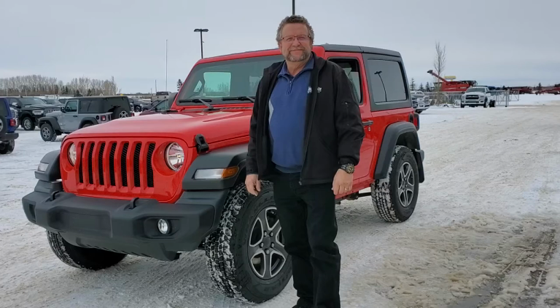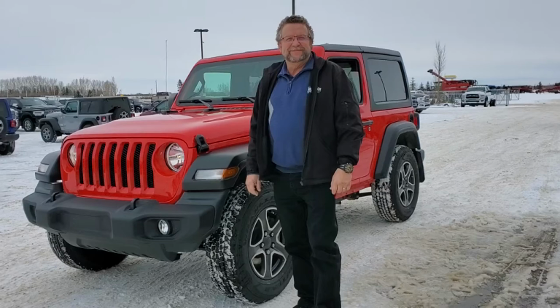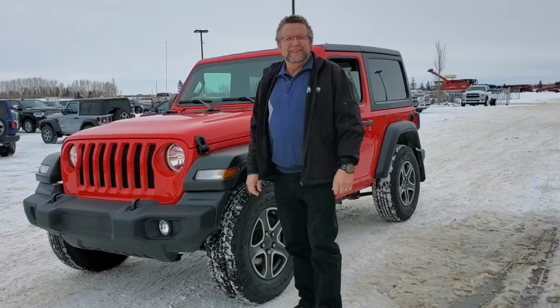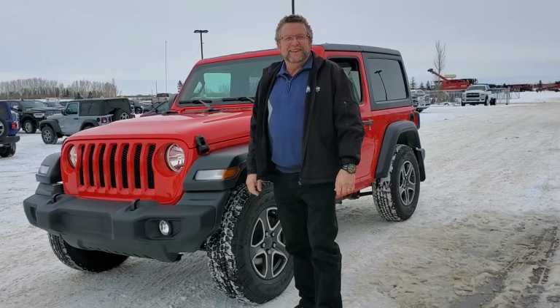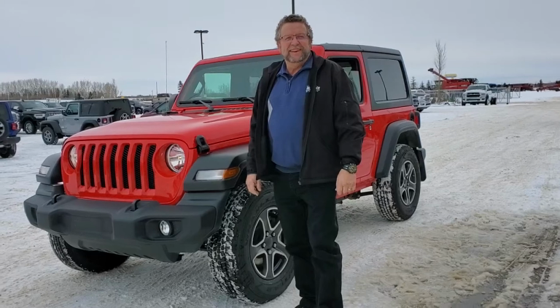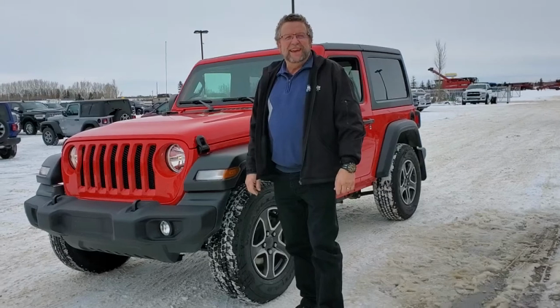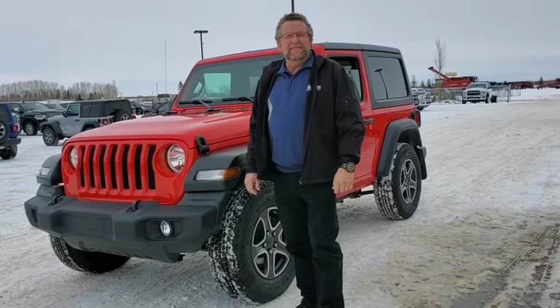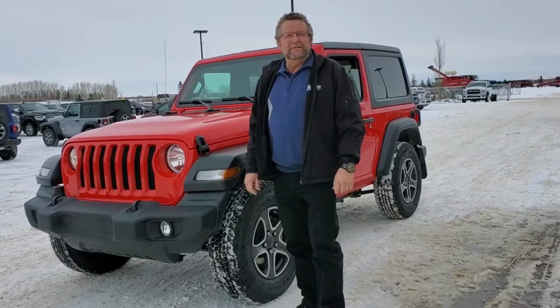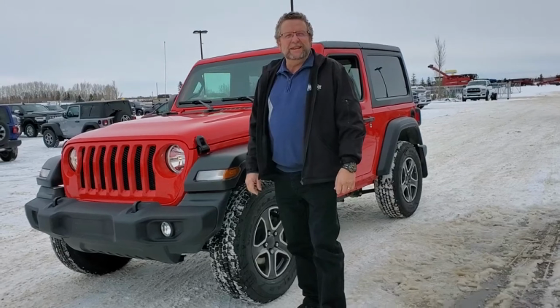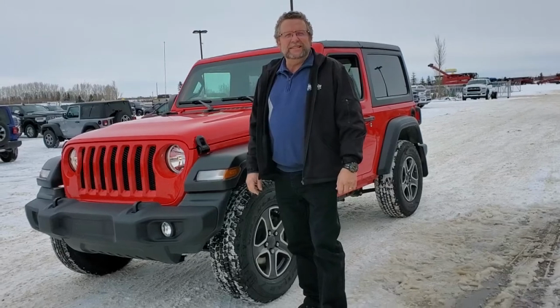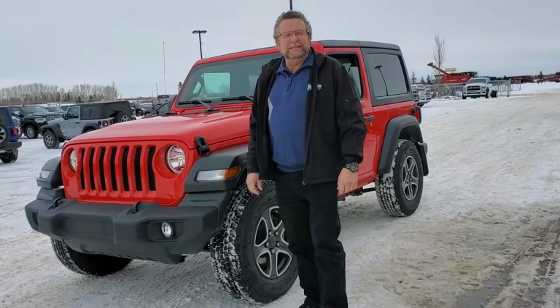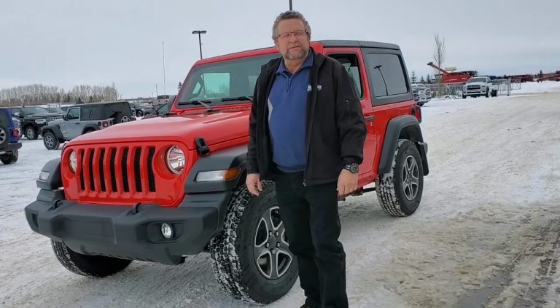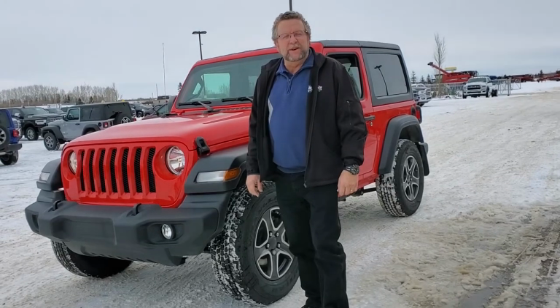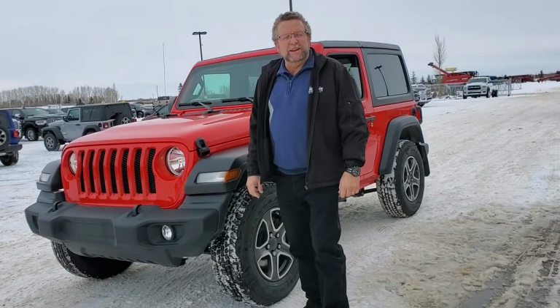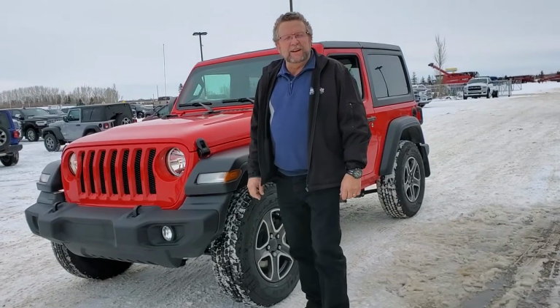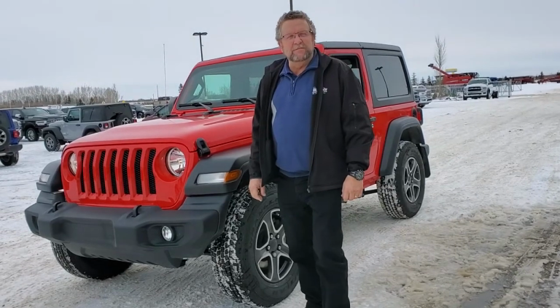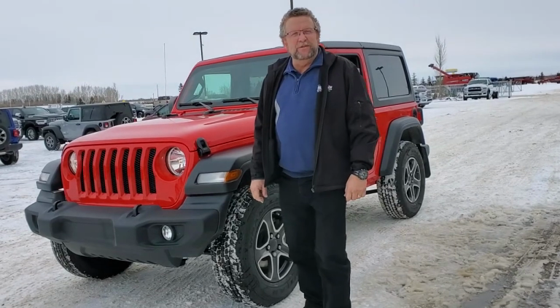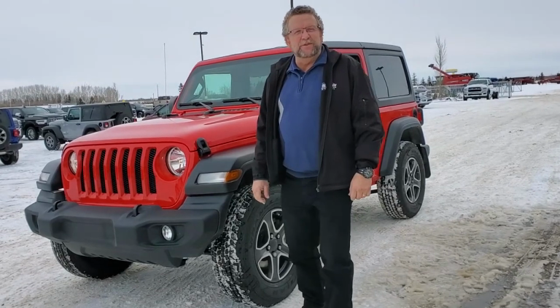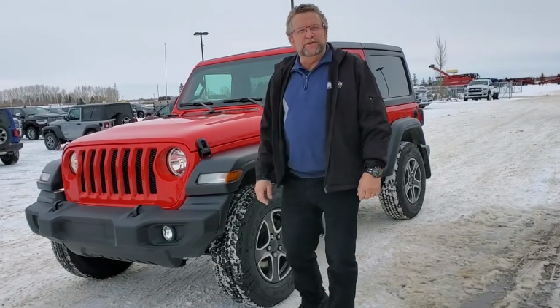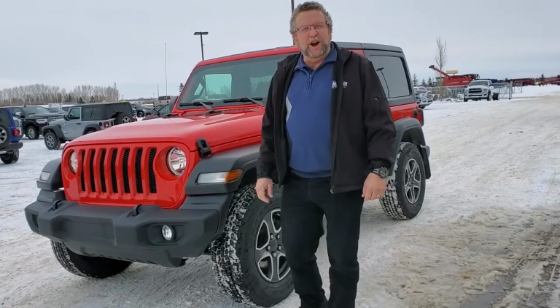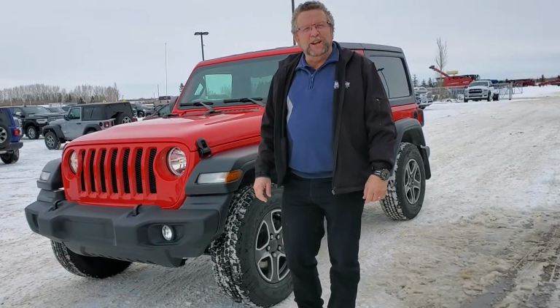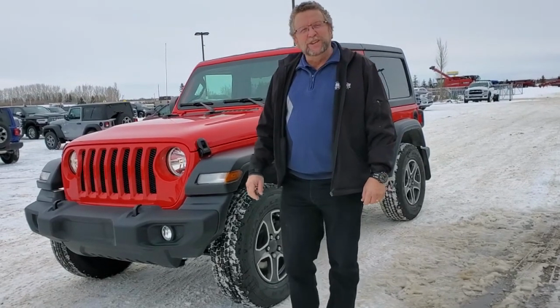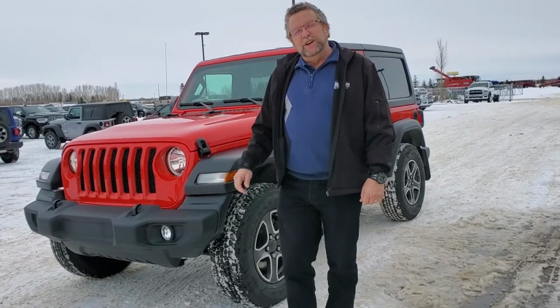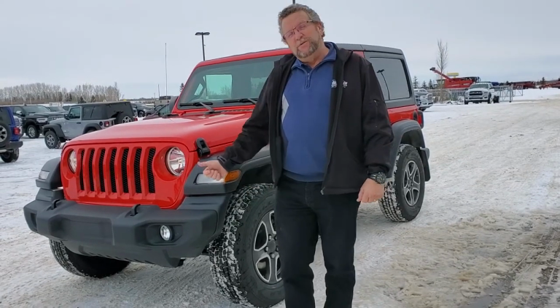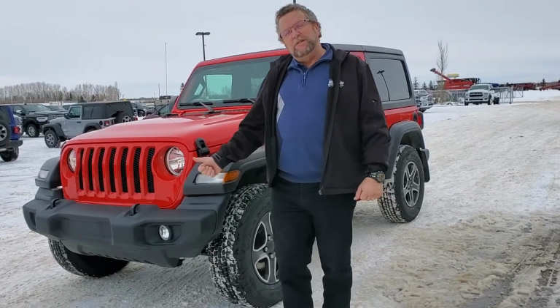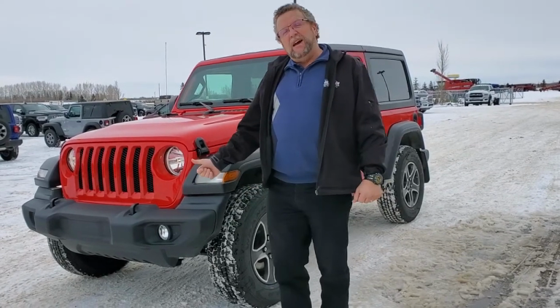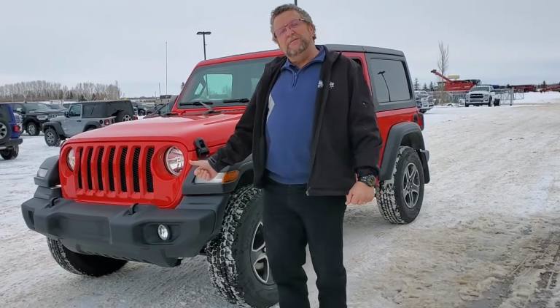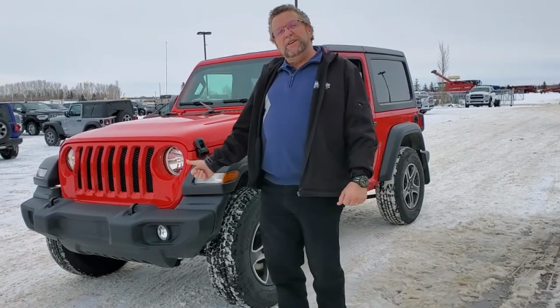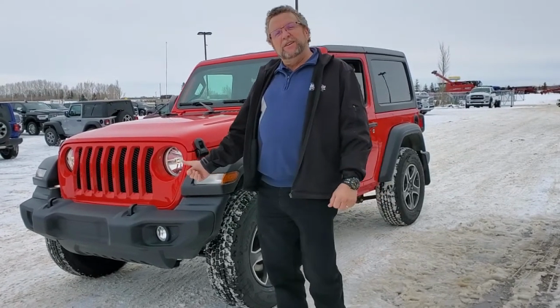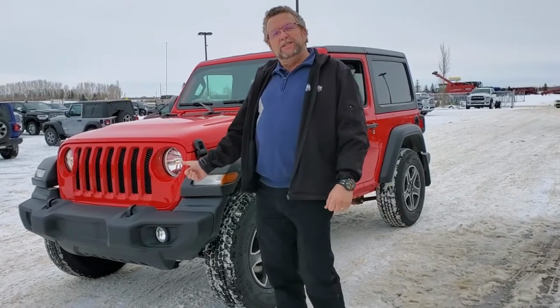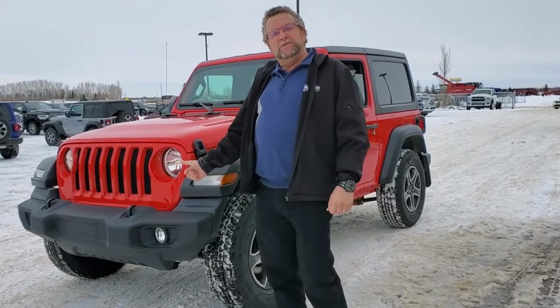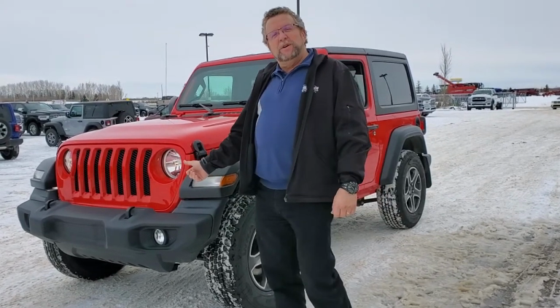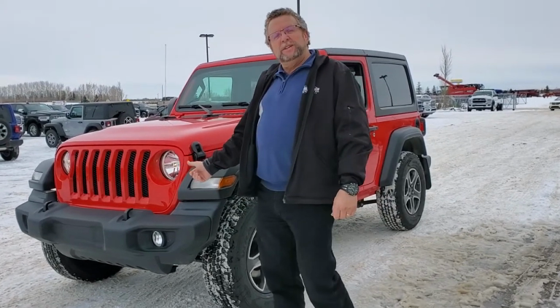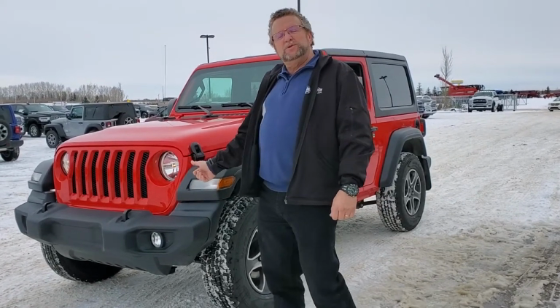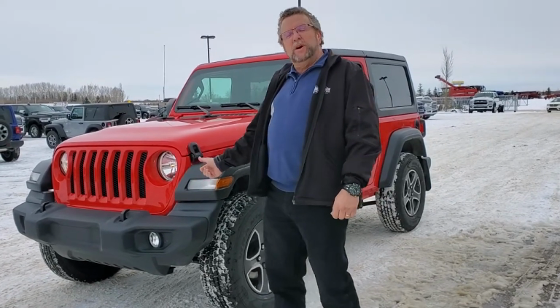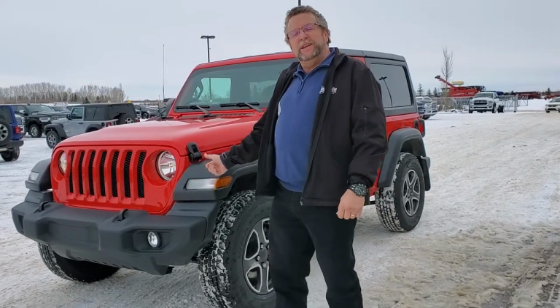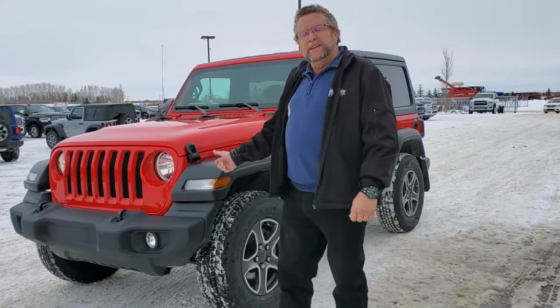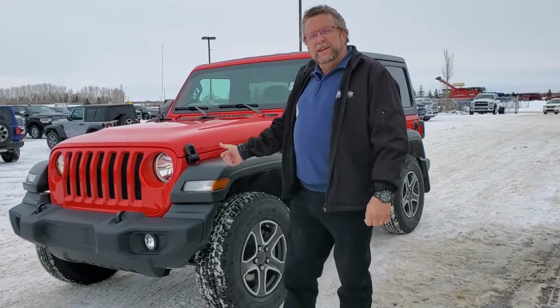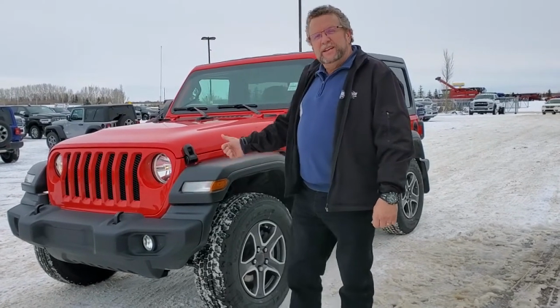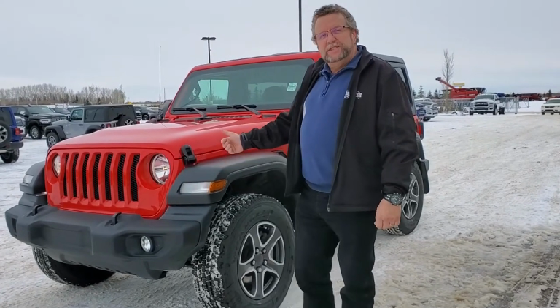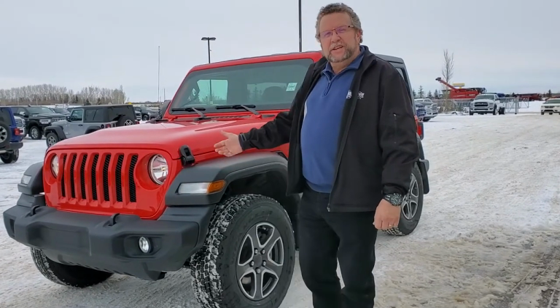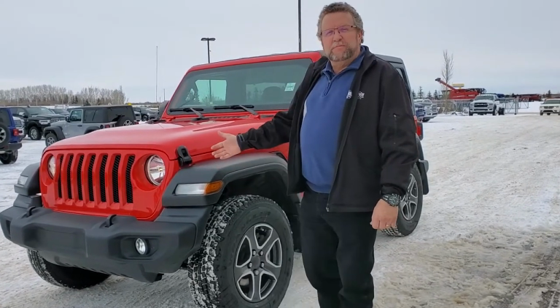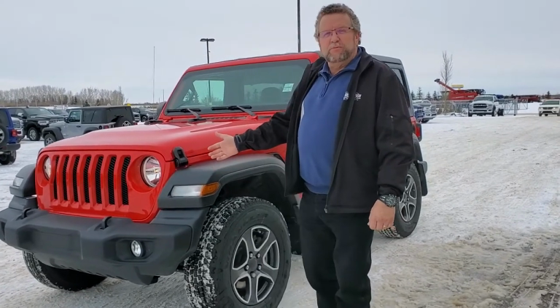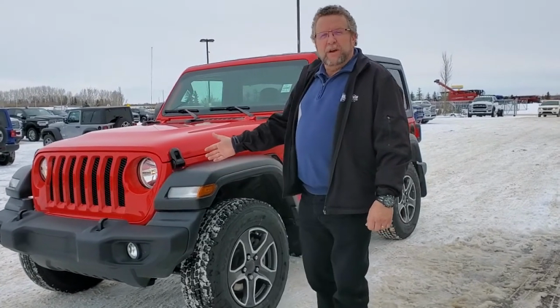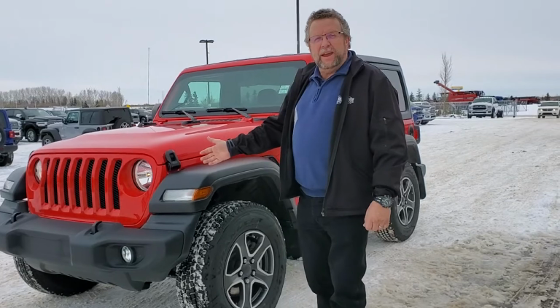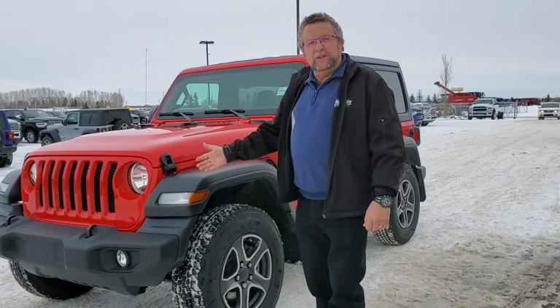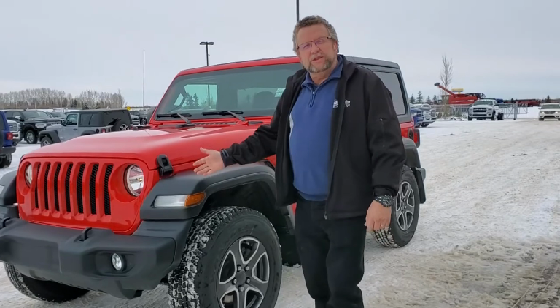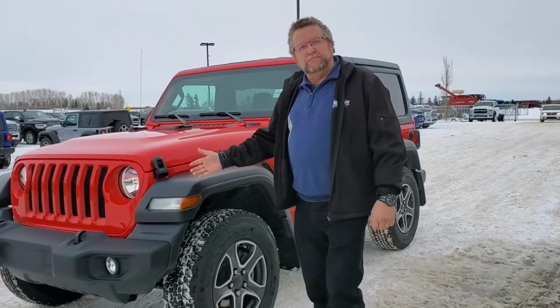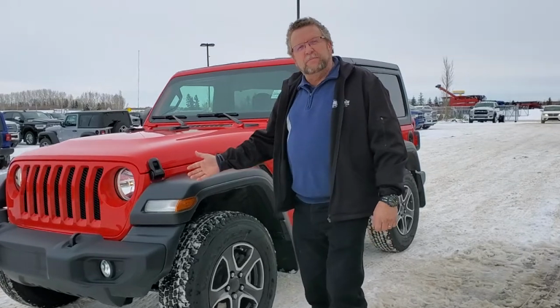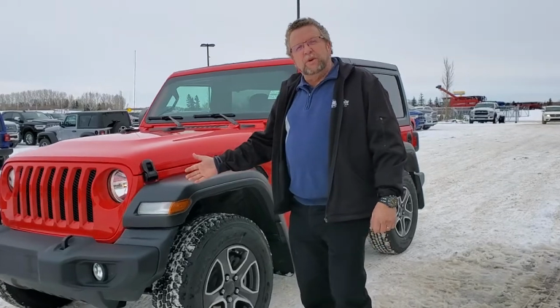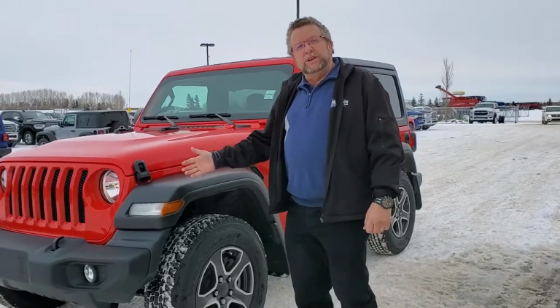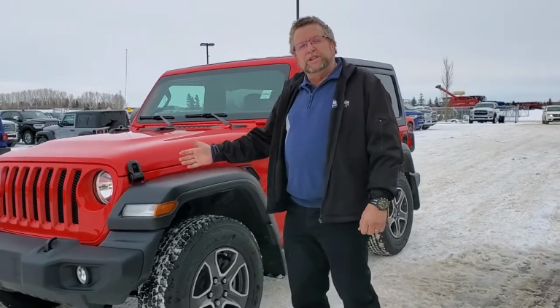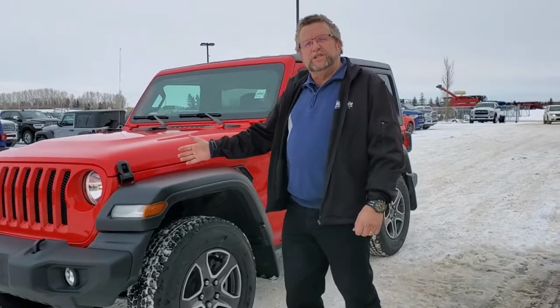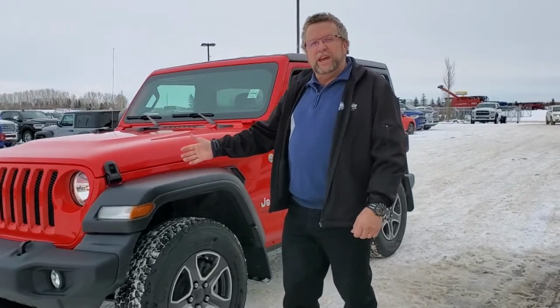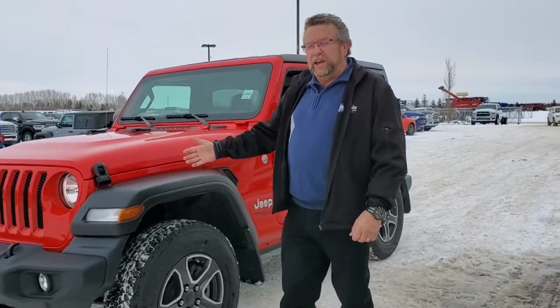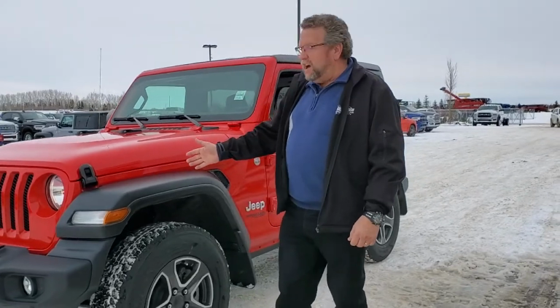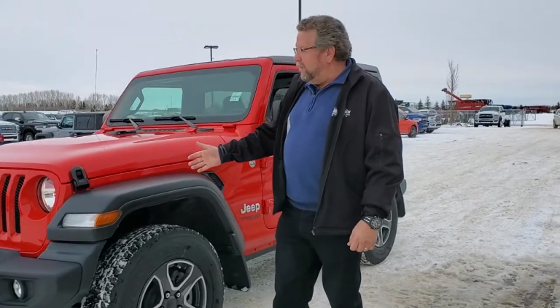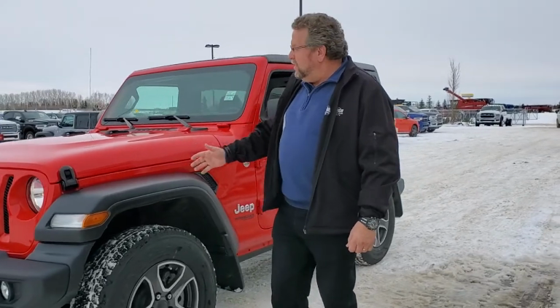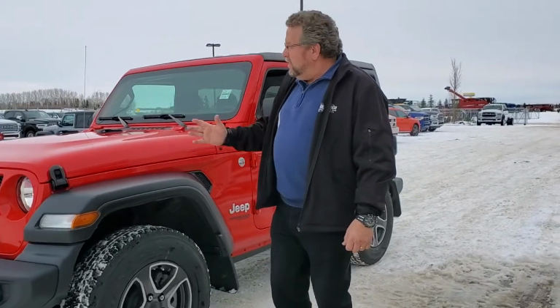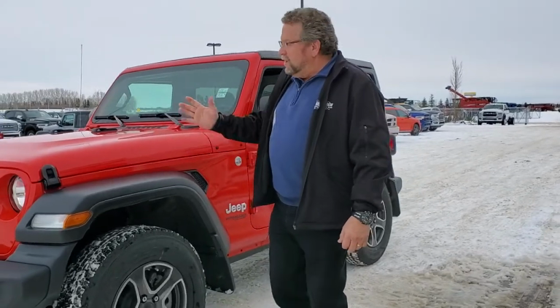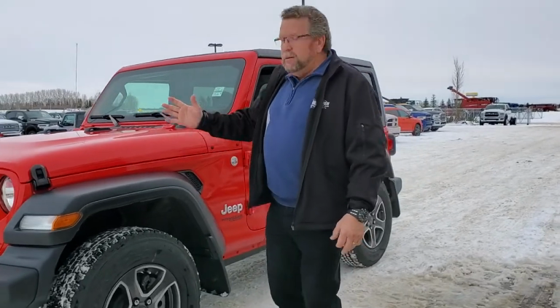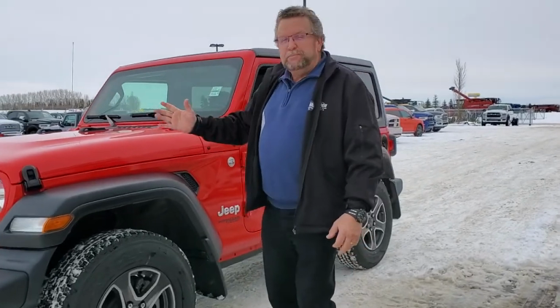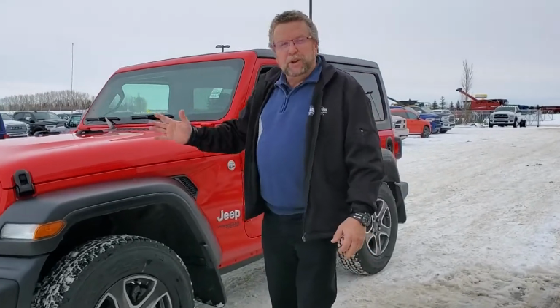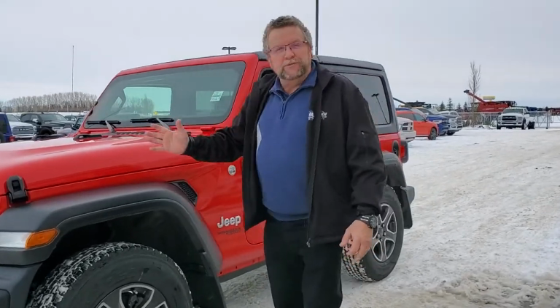Hey everybody, it's Tim McFernand here at Mountain View Dodge. What do I have here? A 2020 Jeep Wrangler Sport JL. Beautiful.